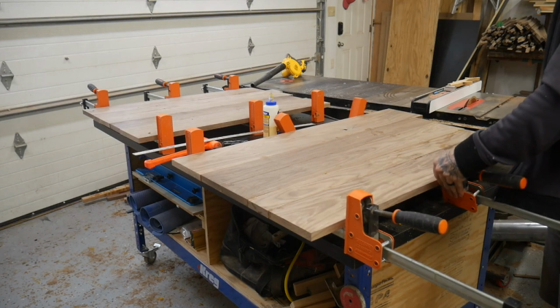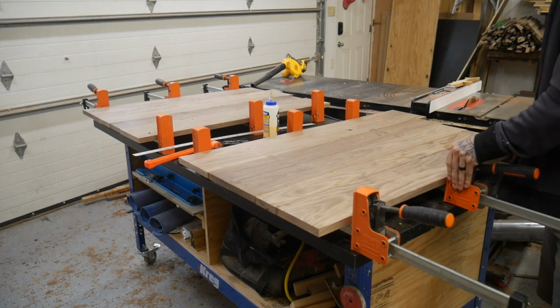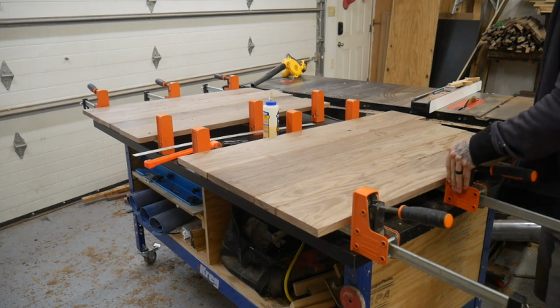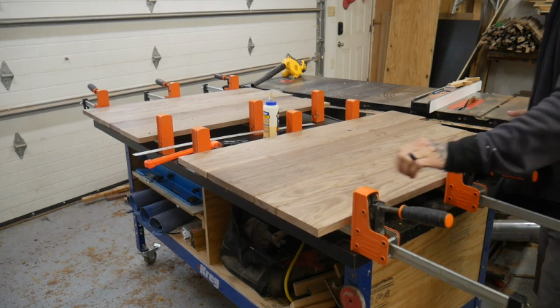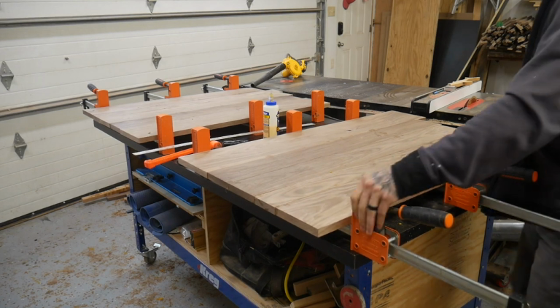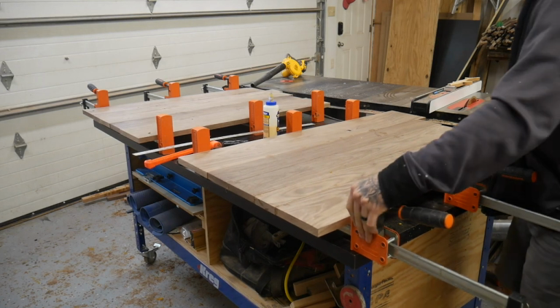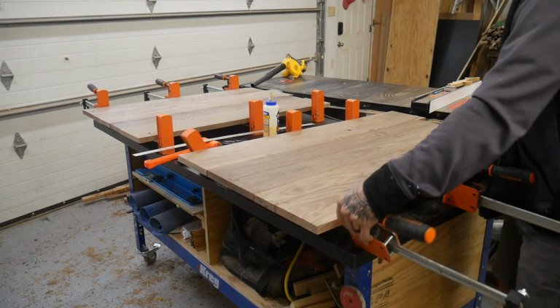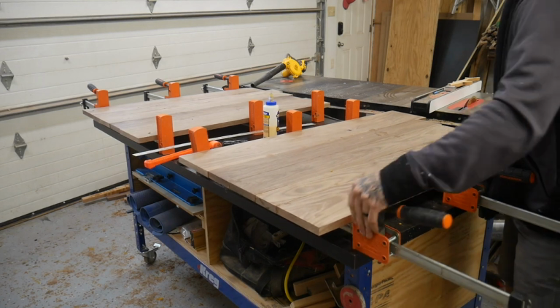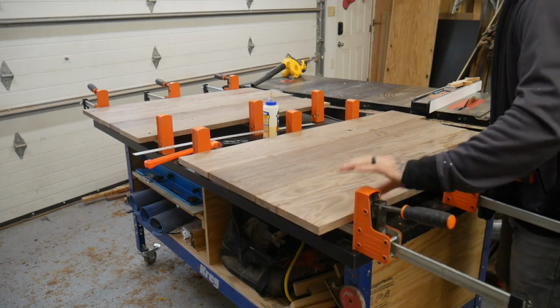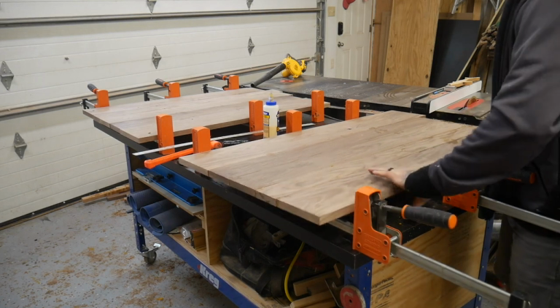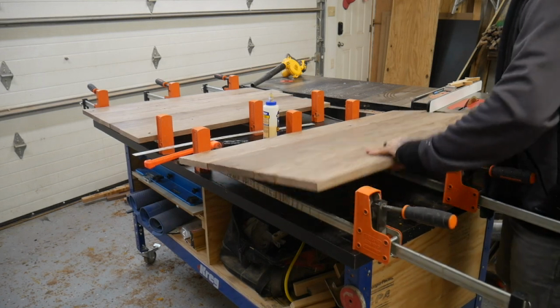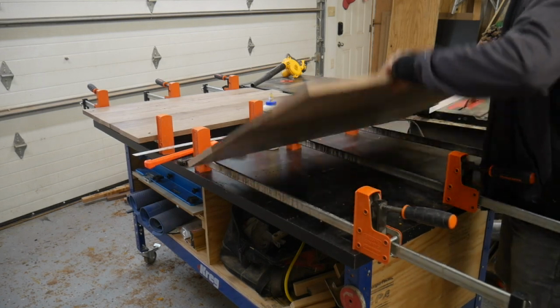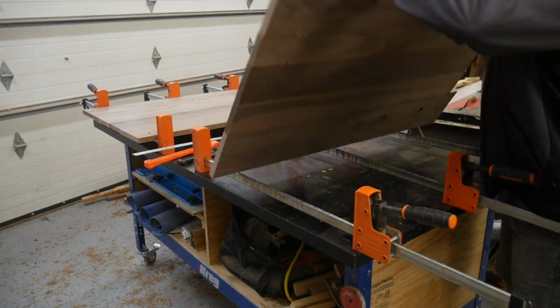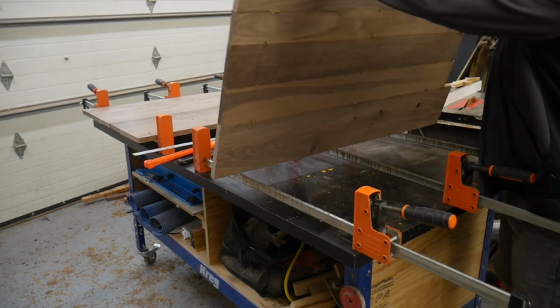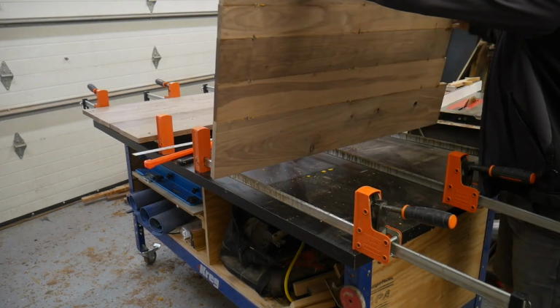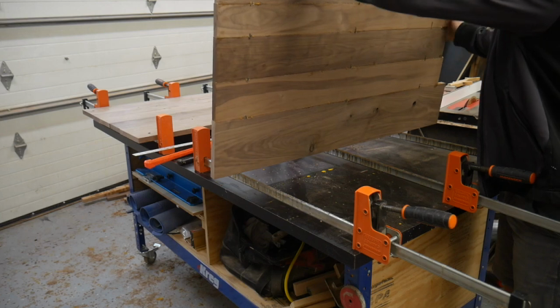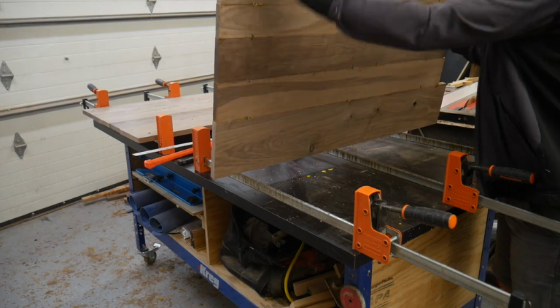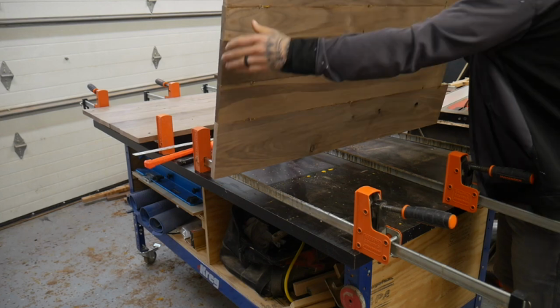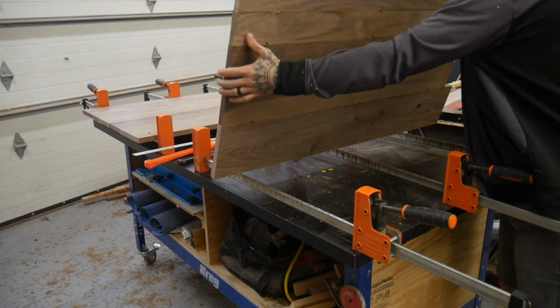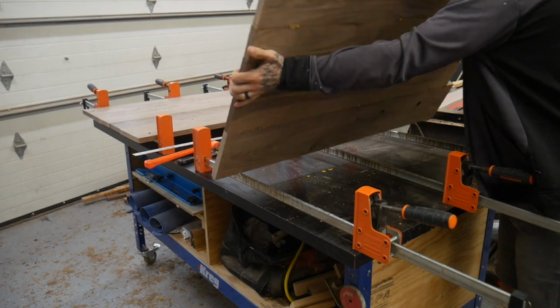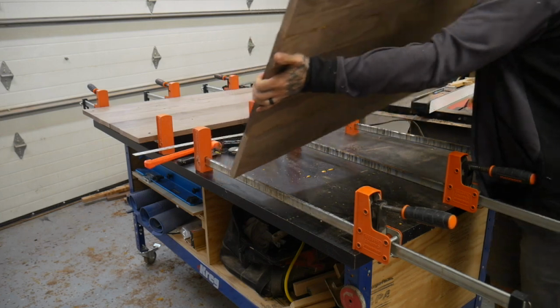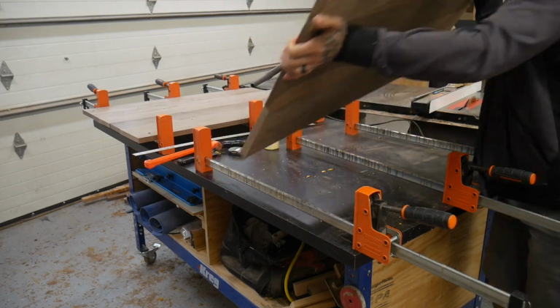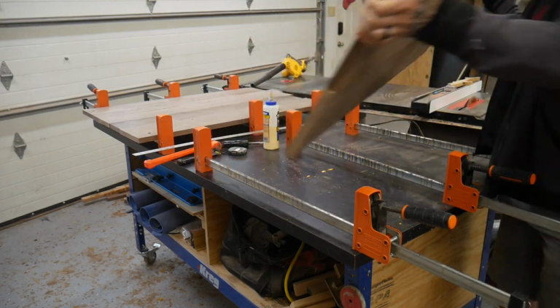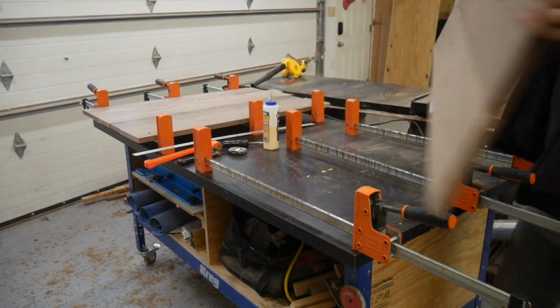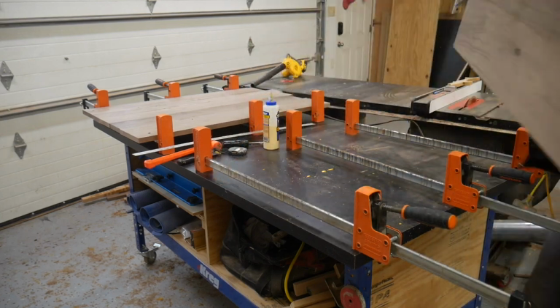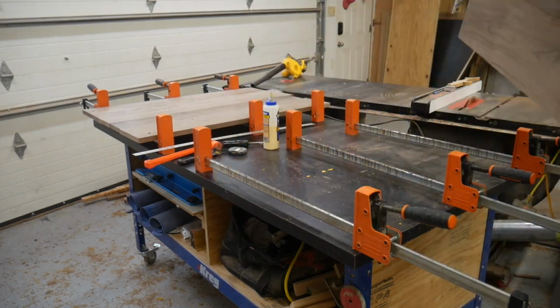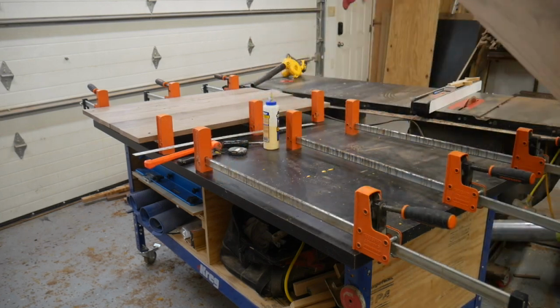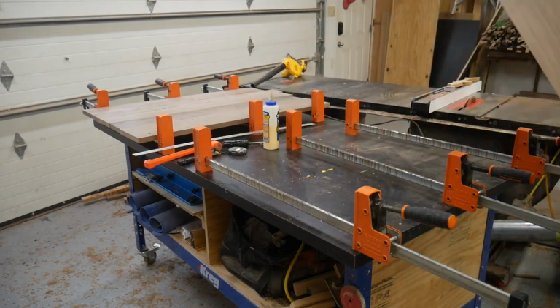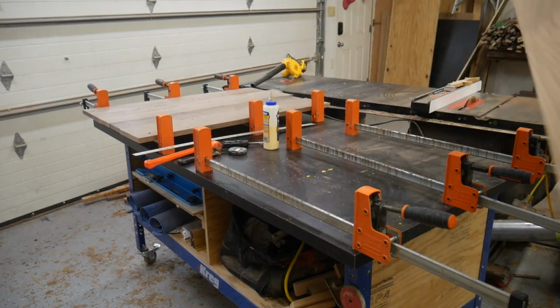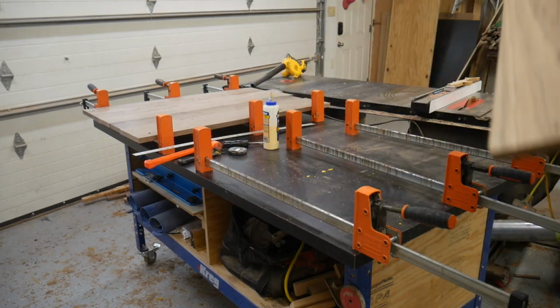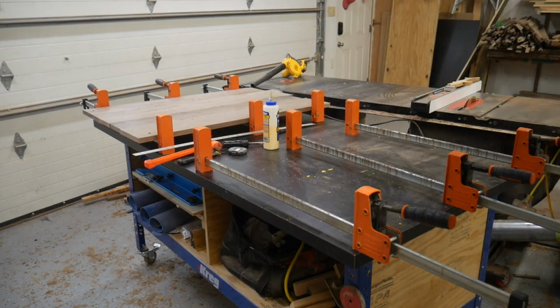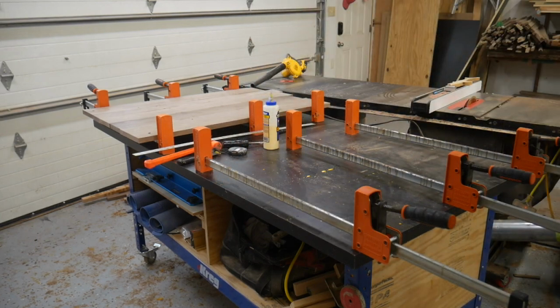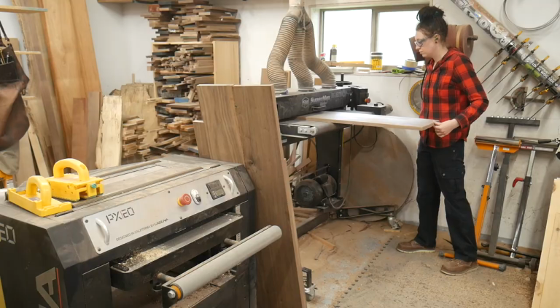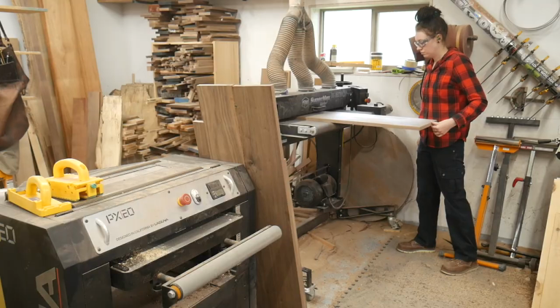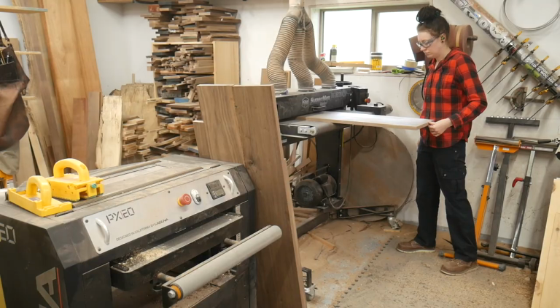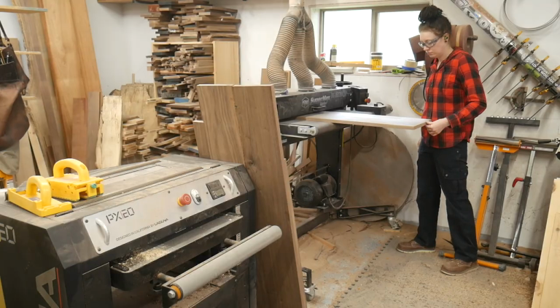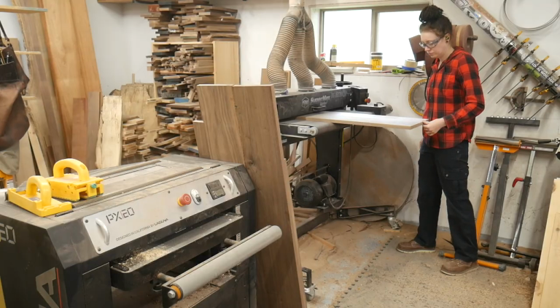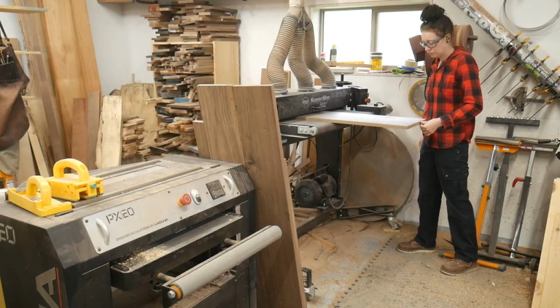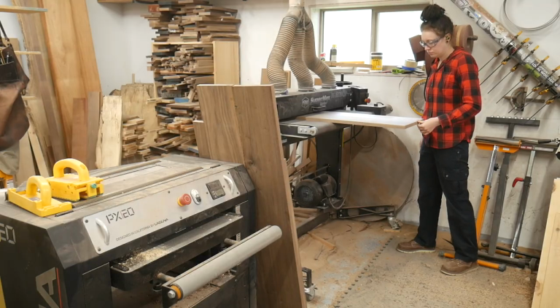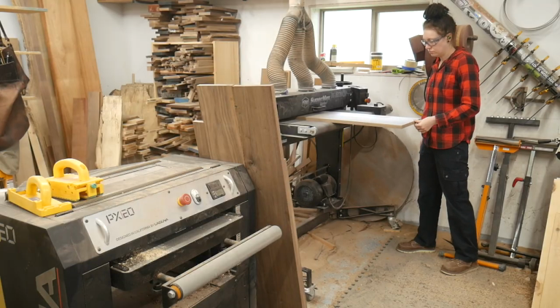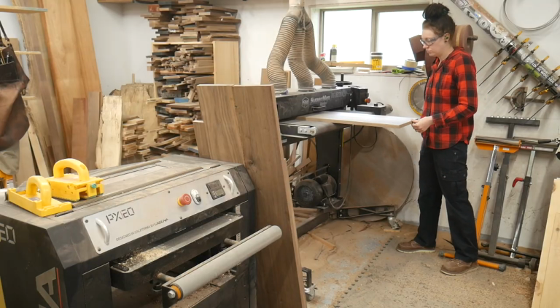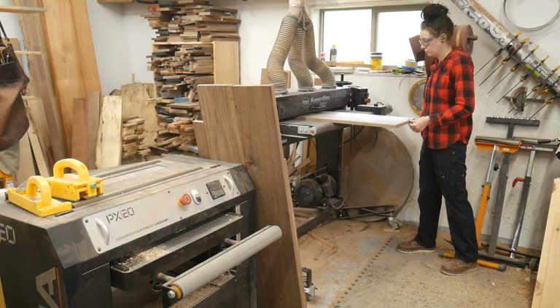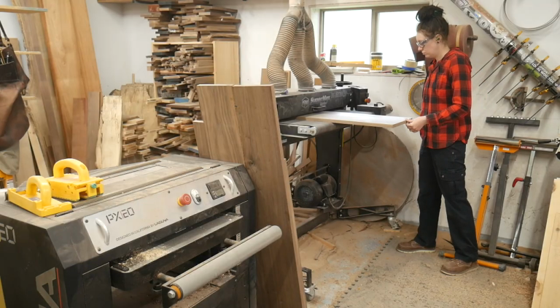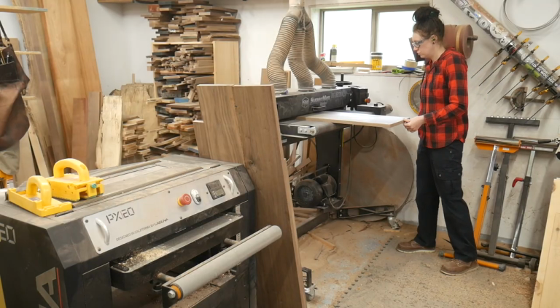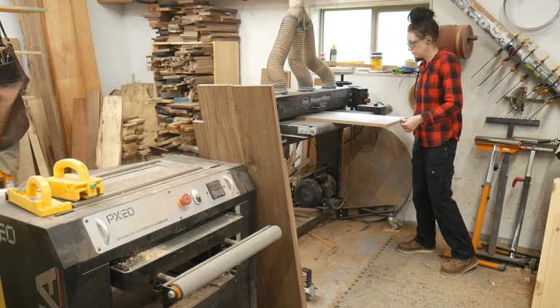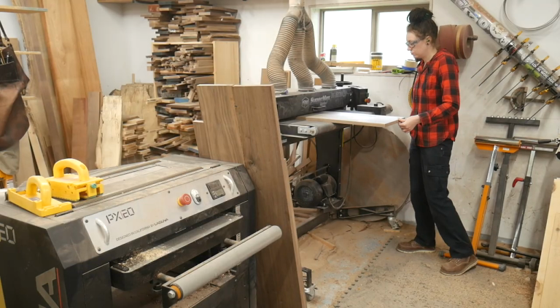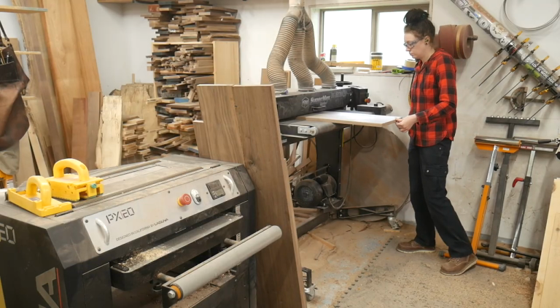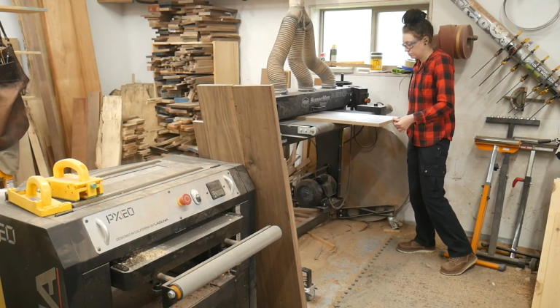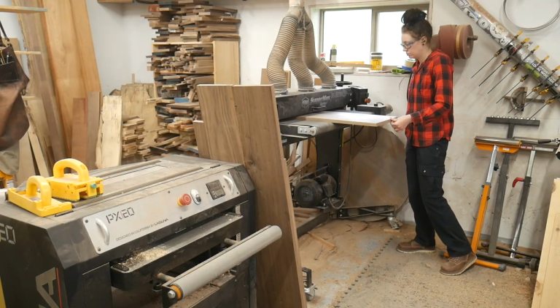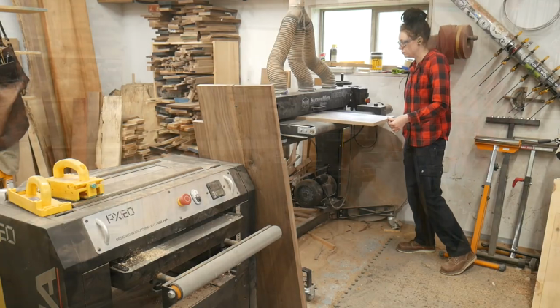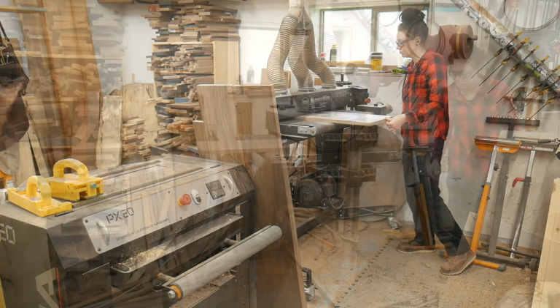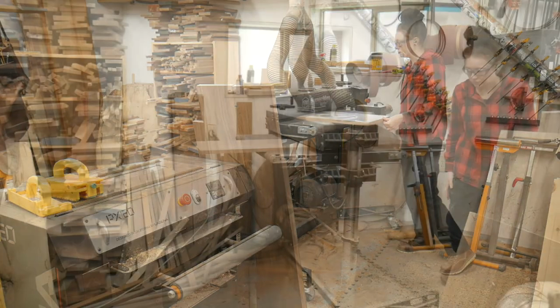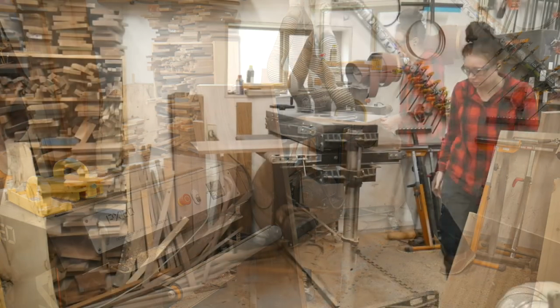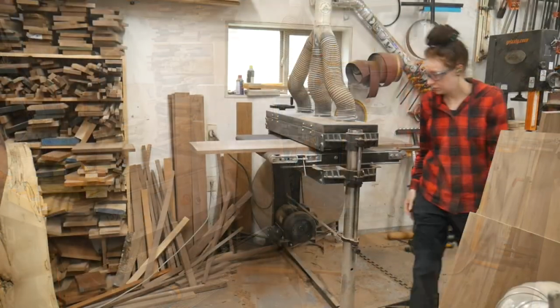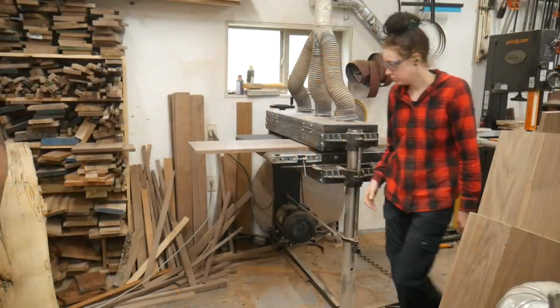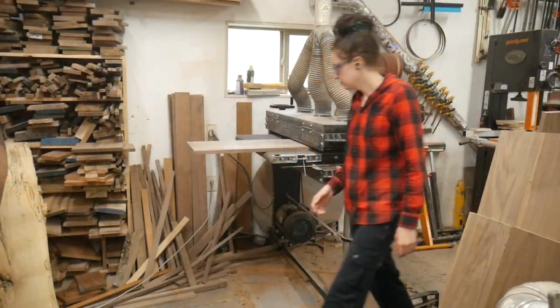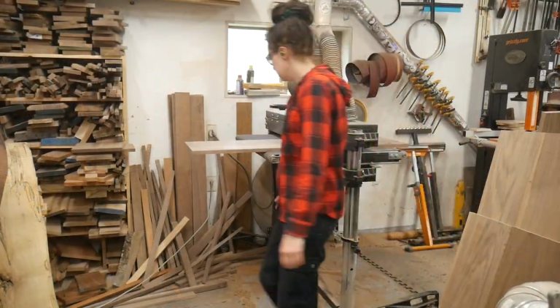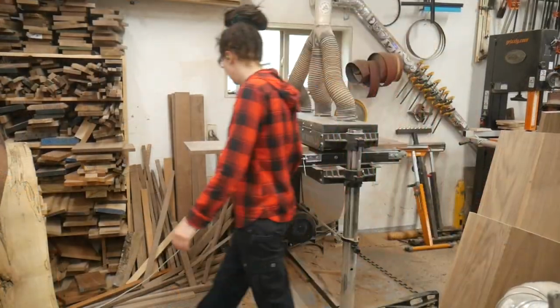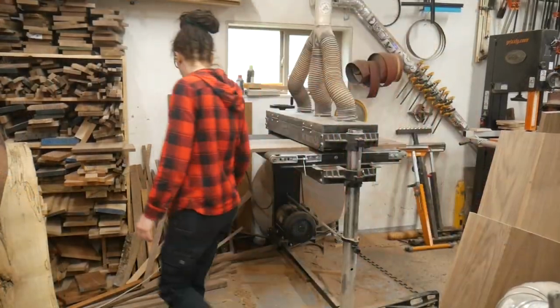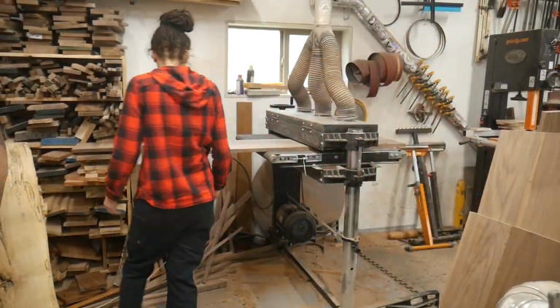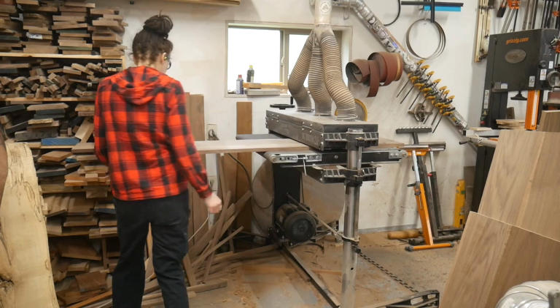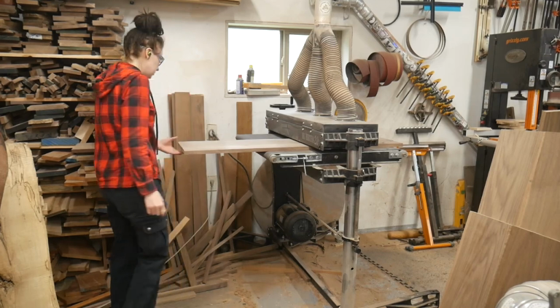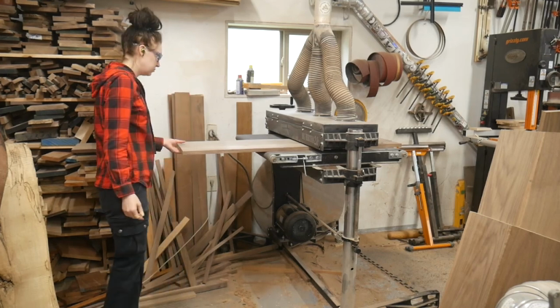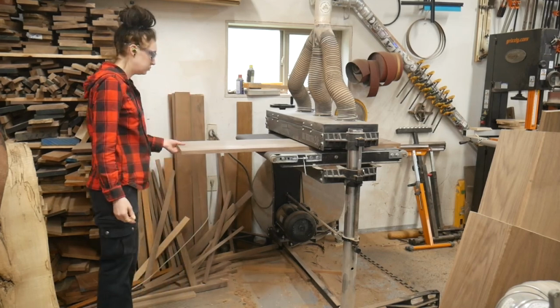All the panels have now sat overnight and are nice and cured, so we're going to start running them through the jump sander to get them nice and clean so we can start getting this thing assembled.